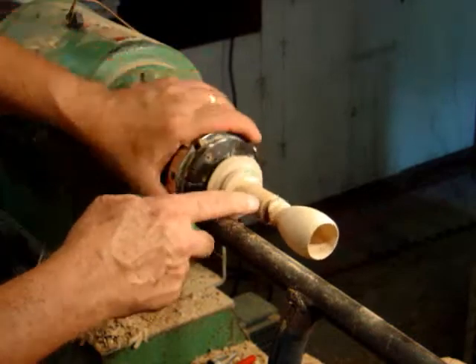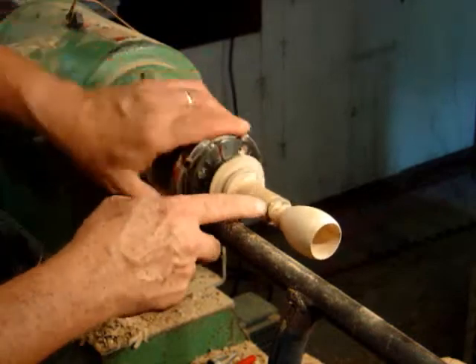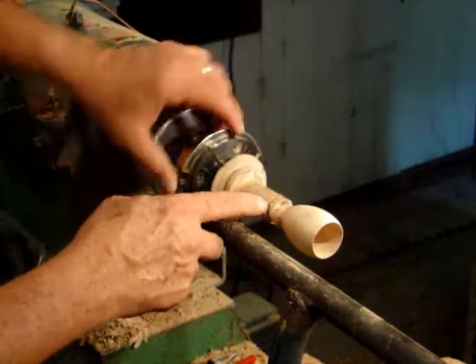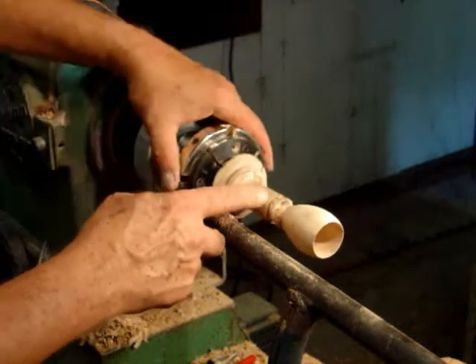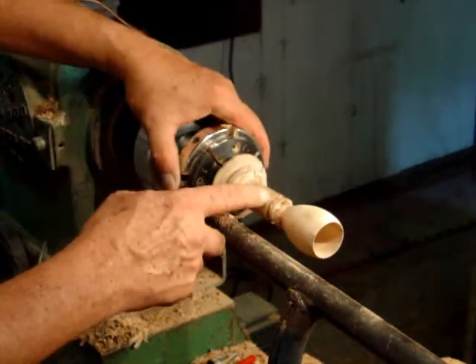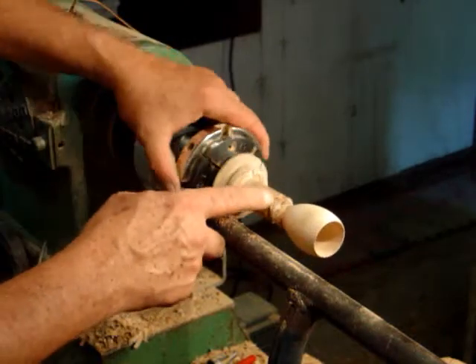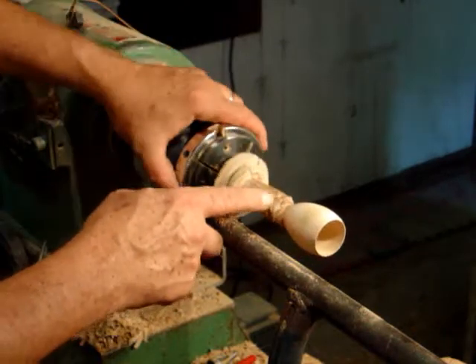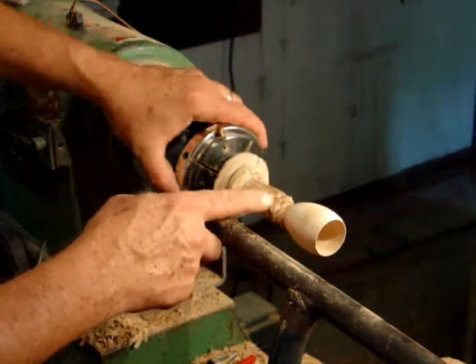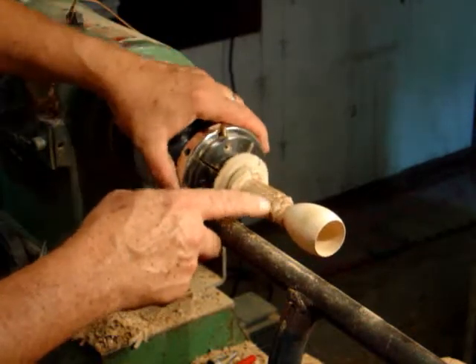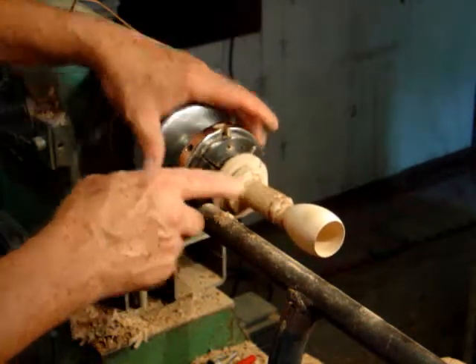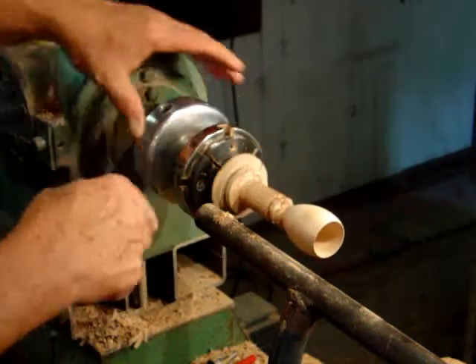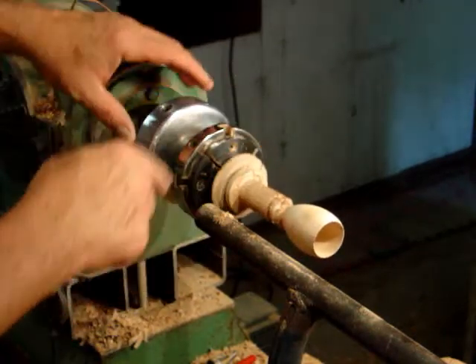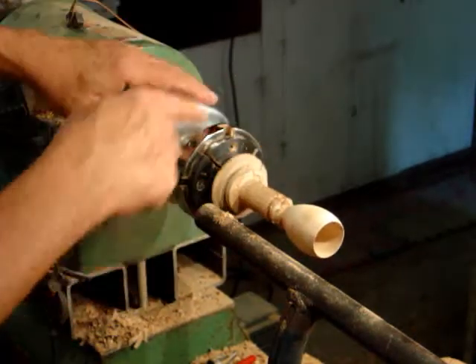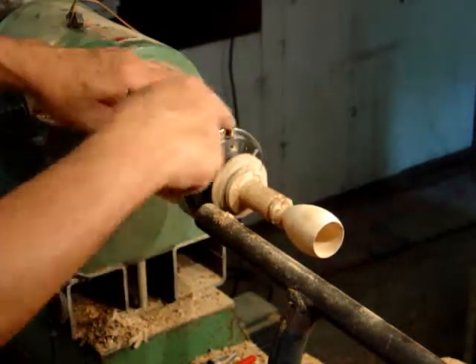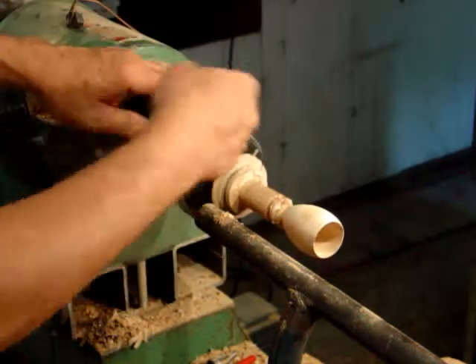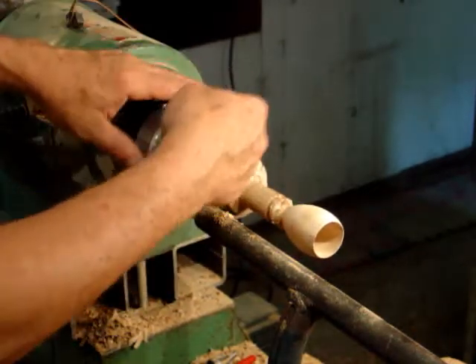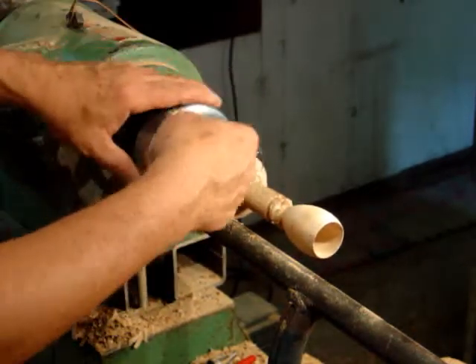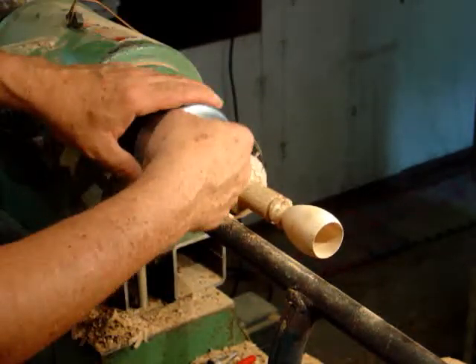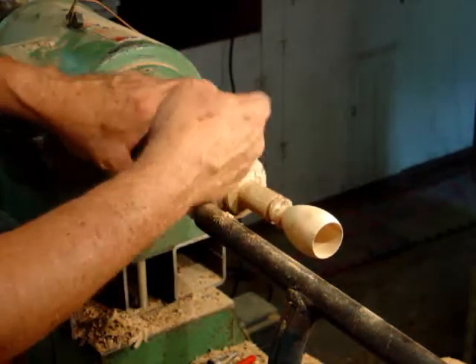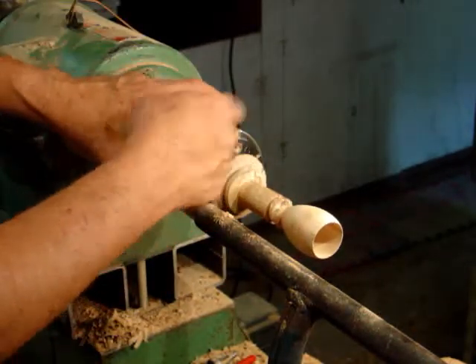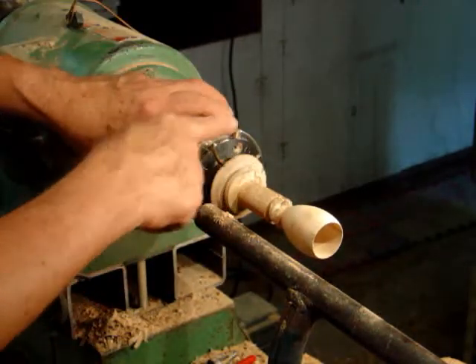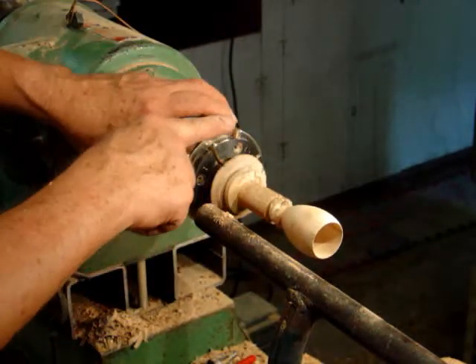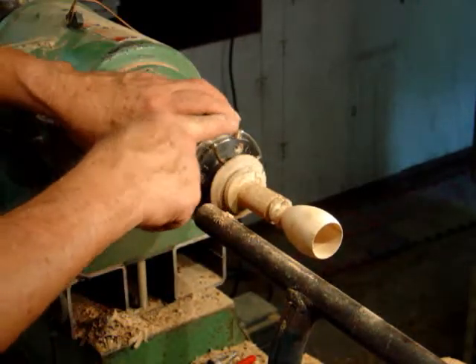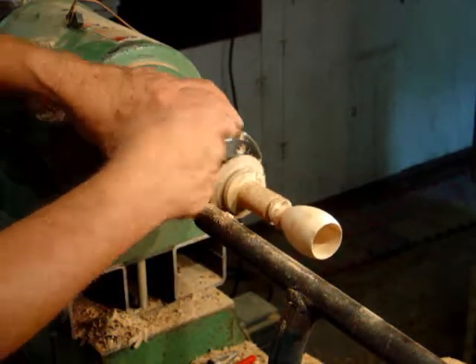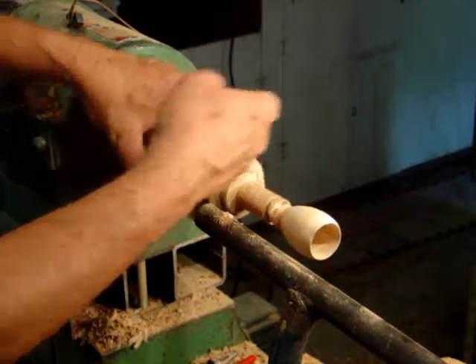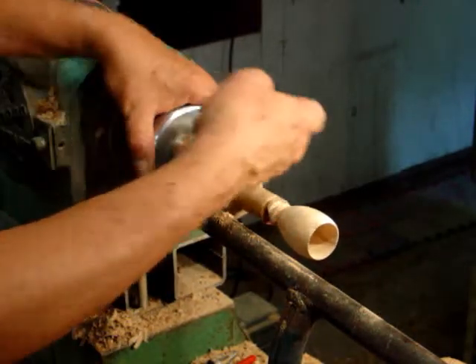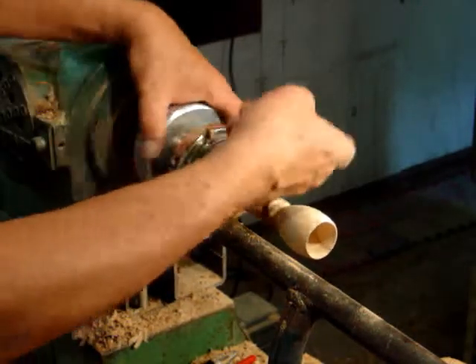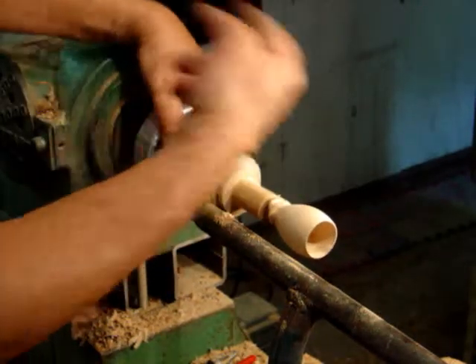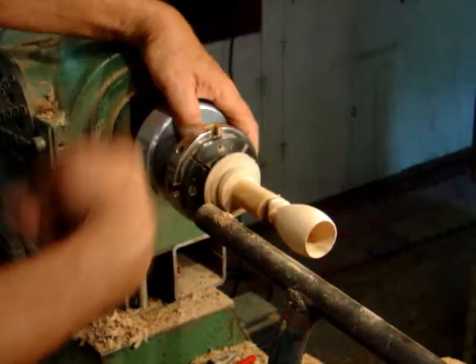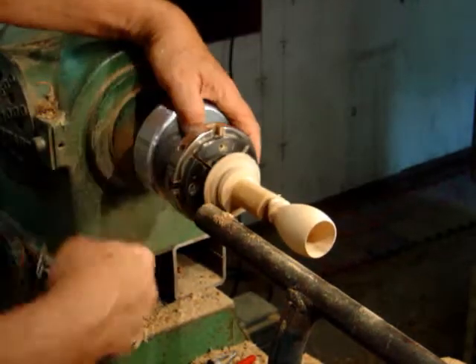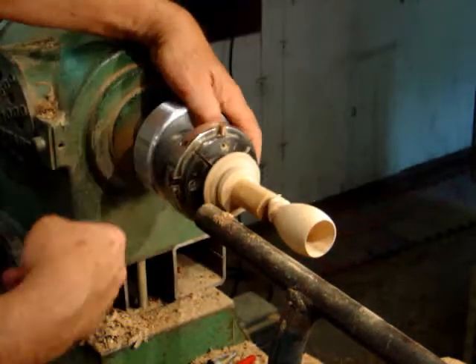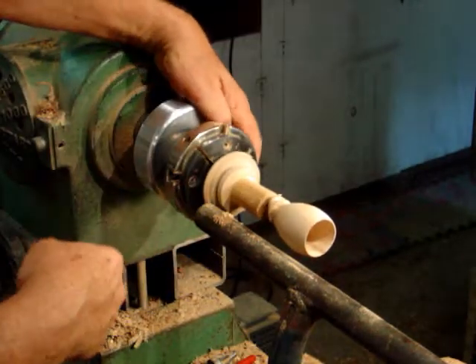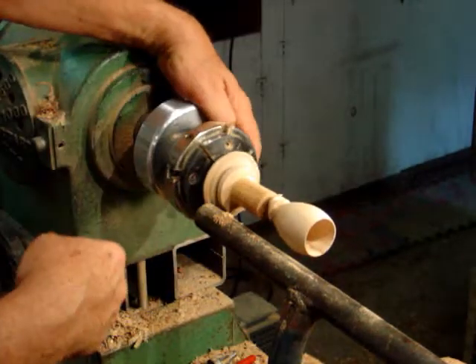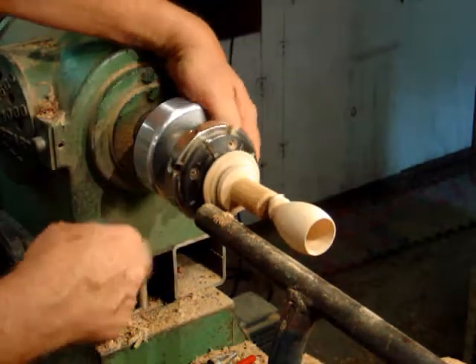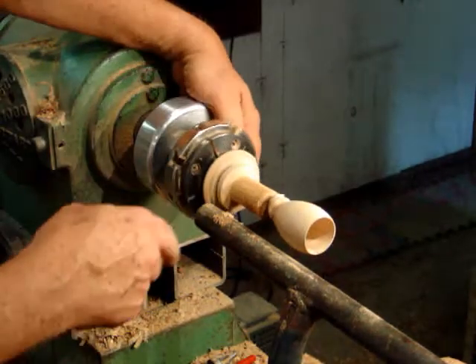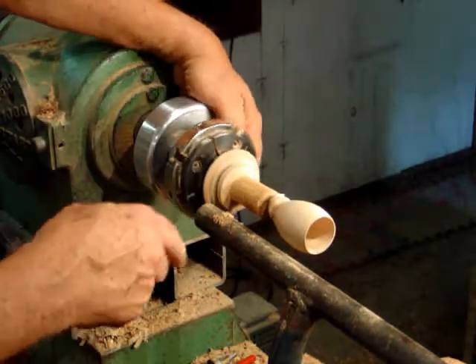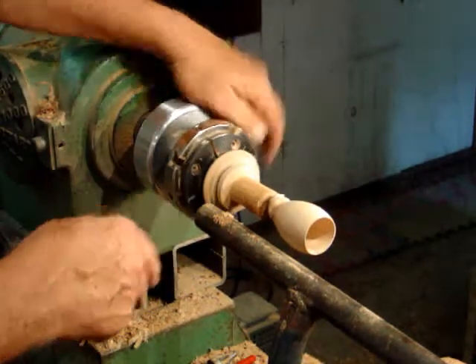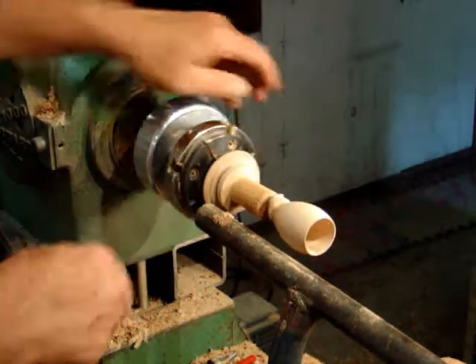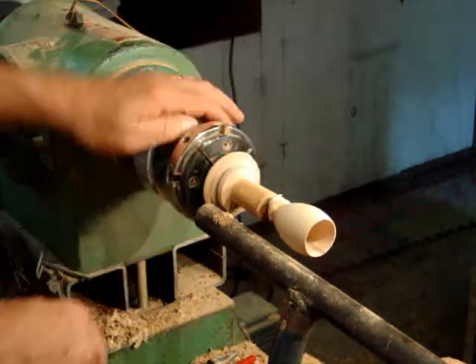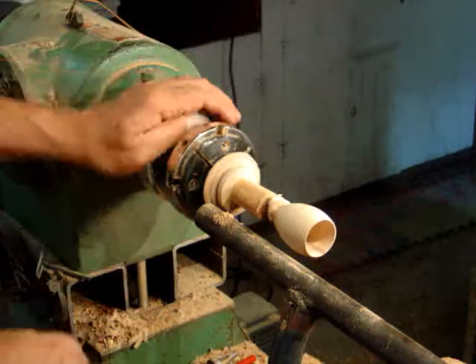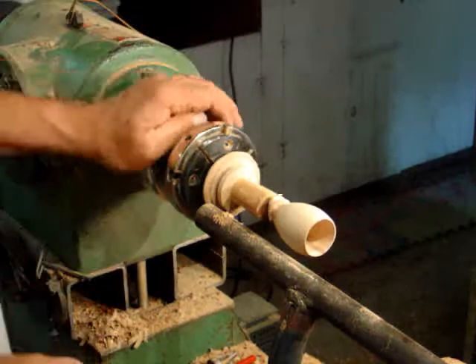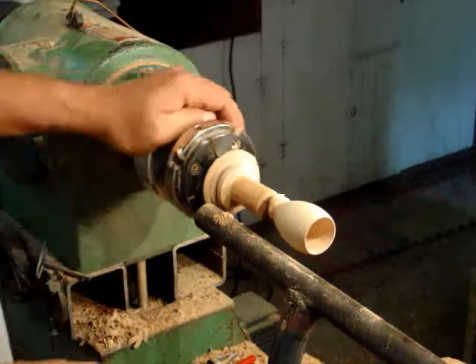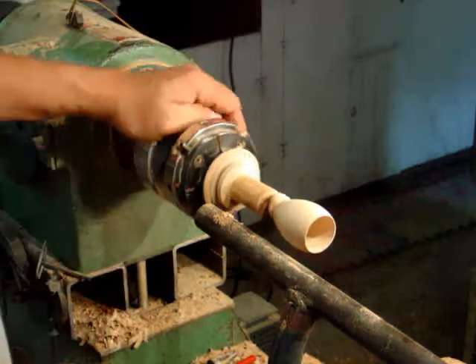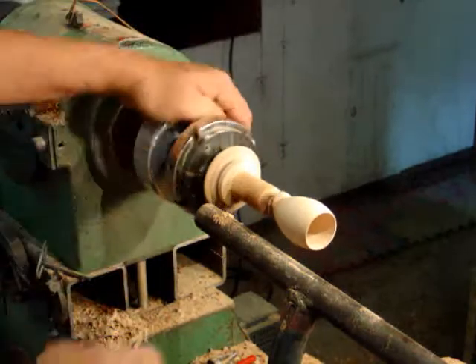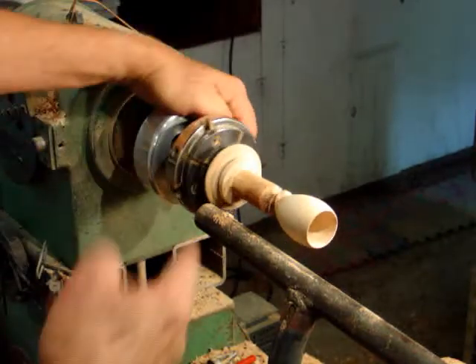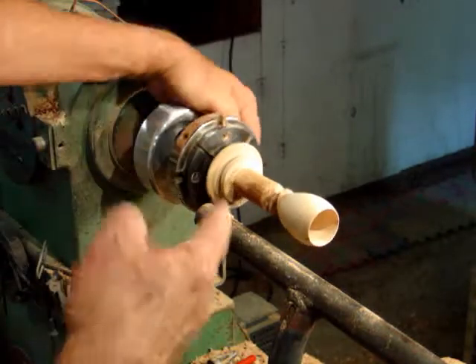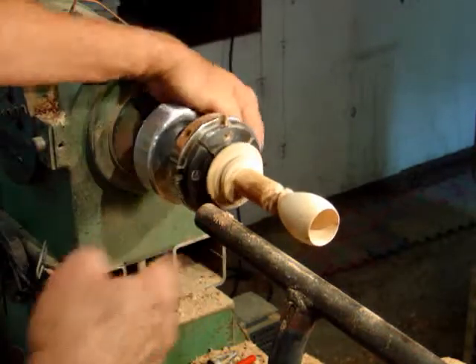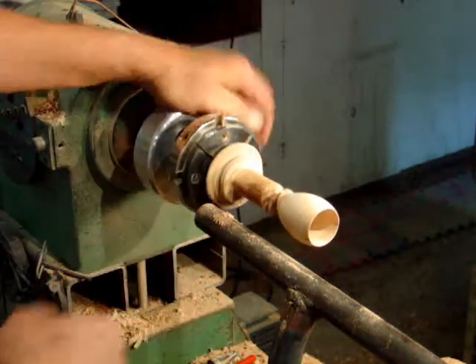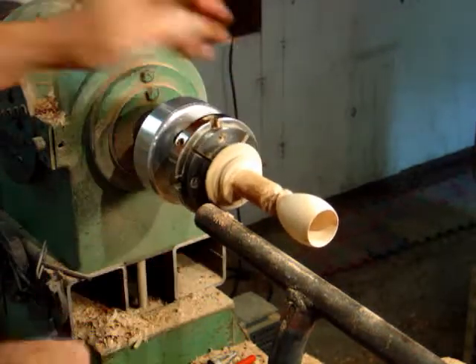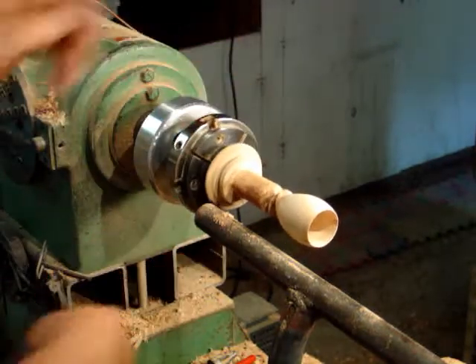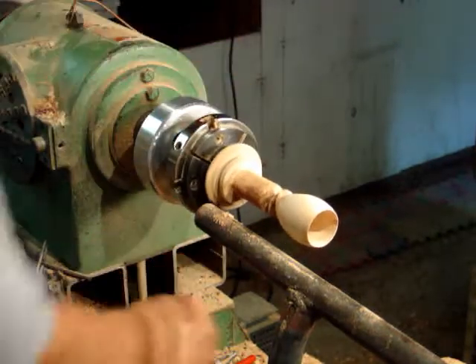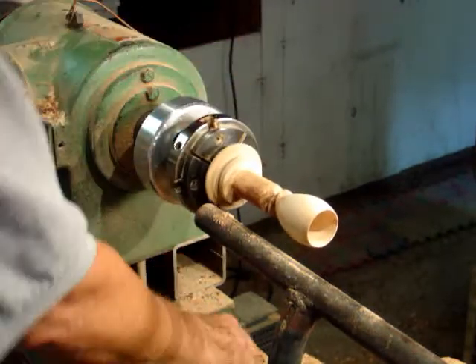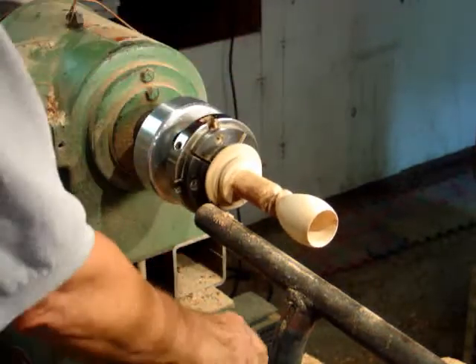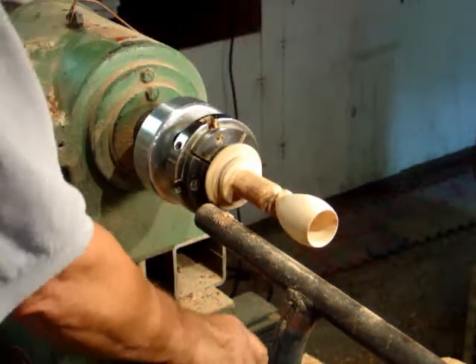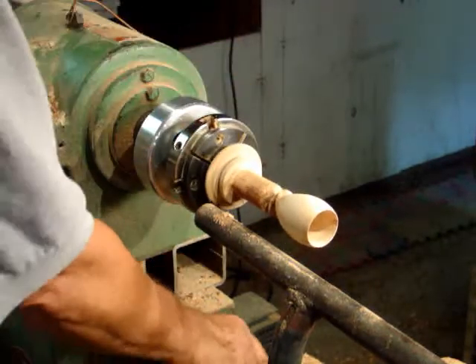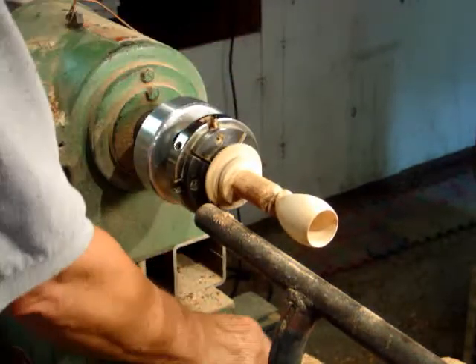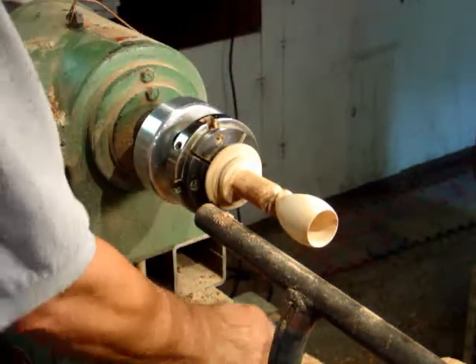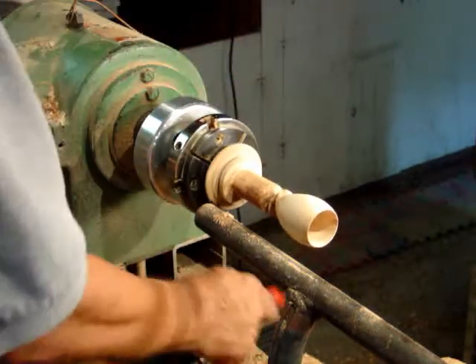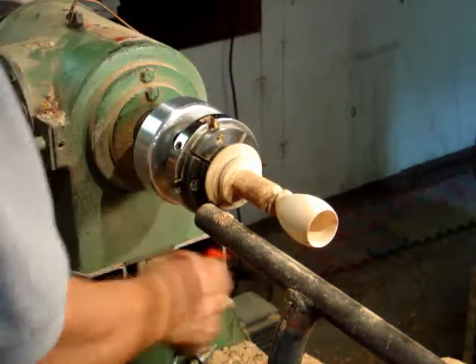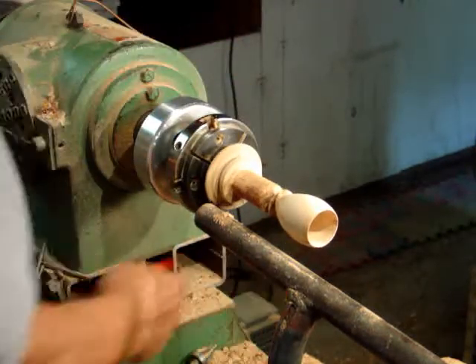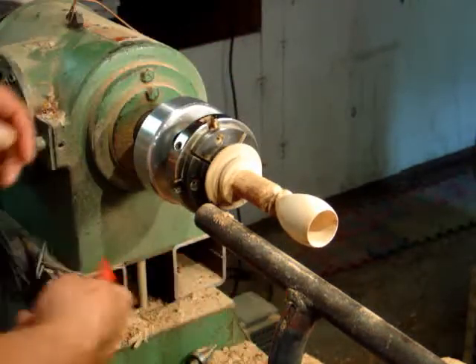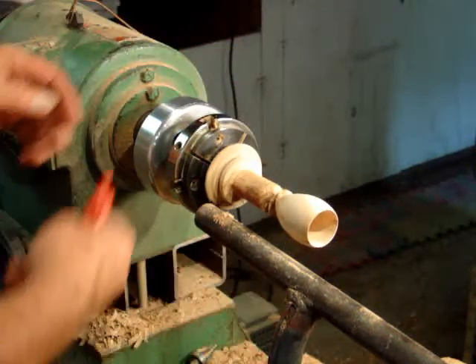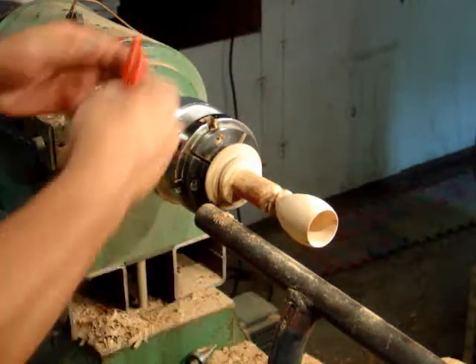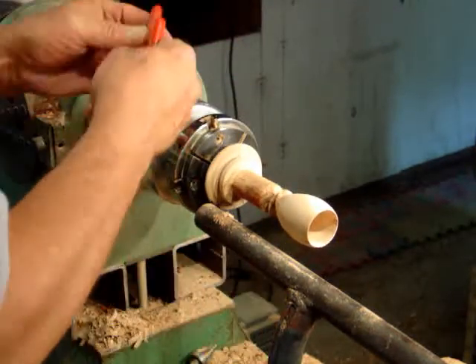Now we want to loosen the jaws, move it another 90 degrees, and do the same thing over again.